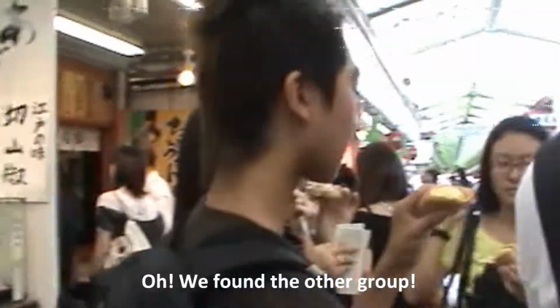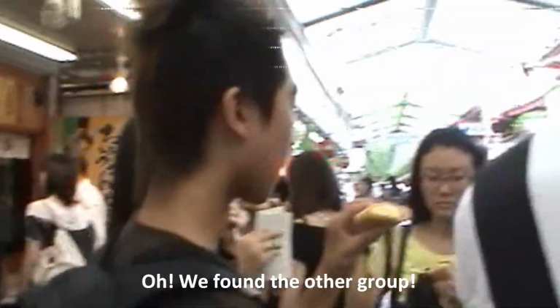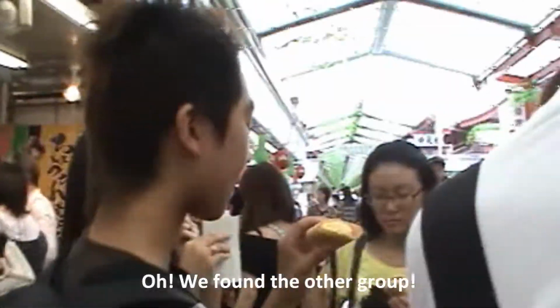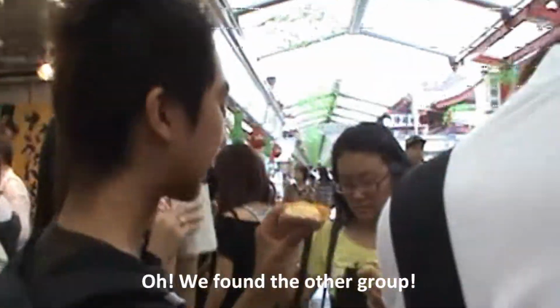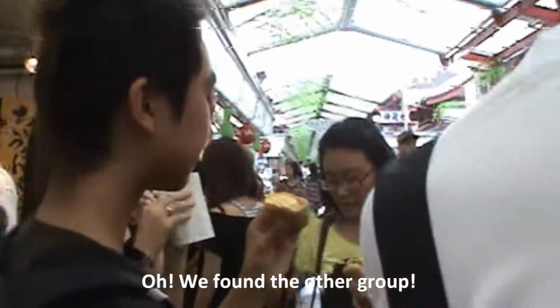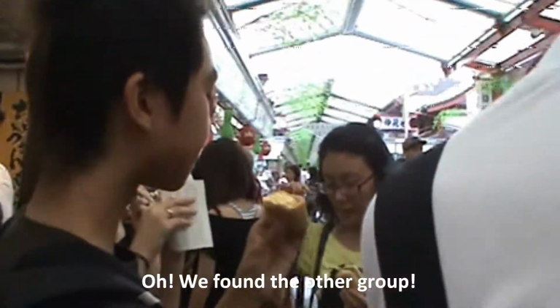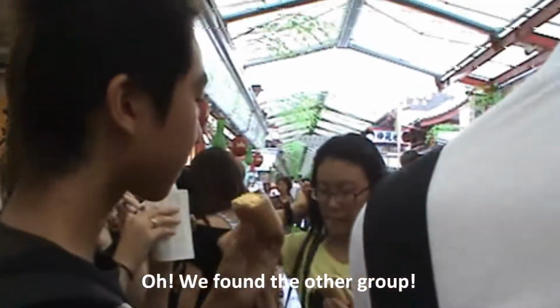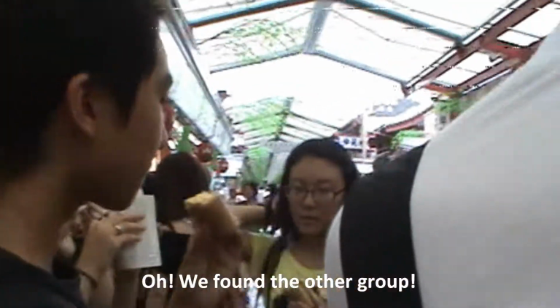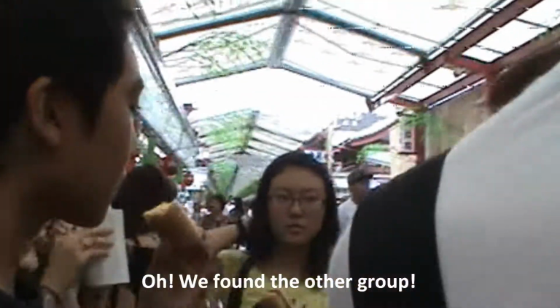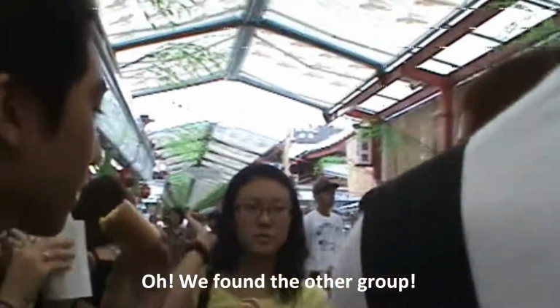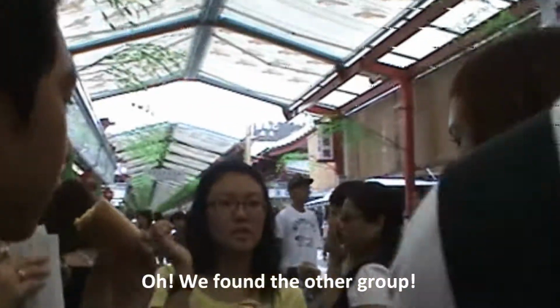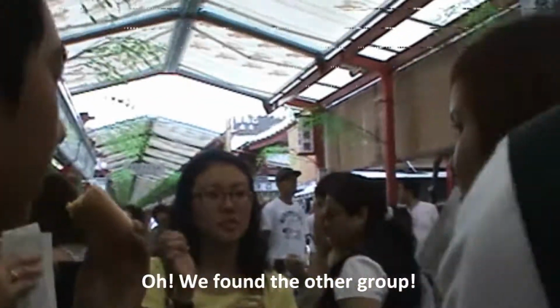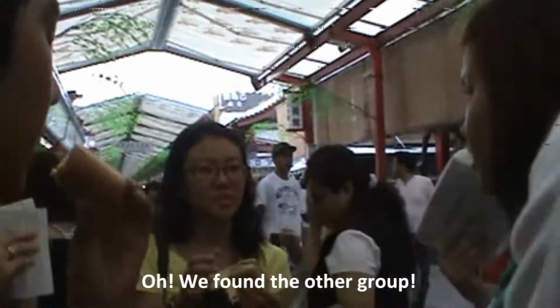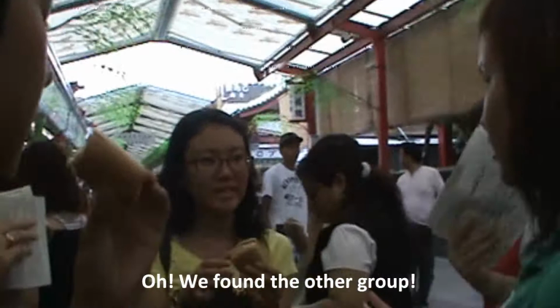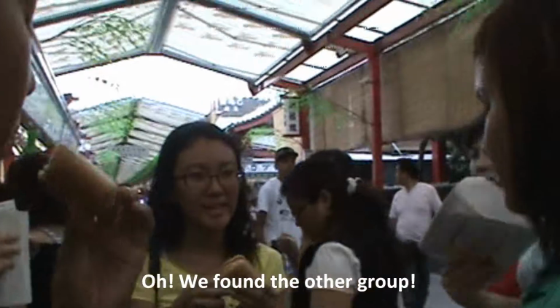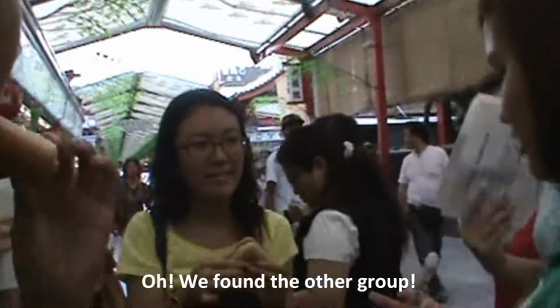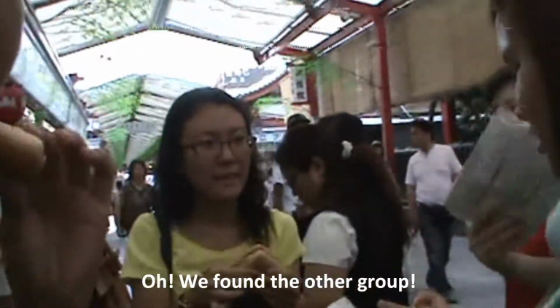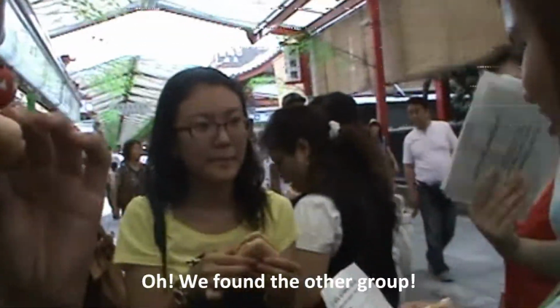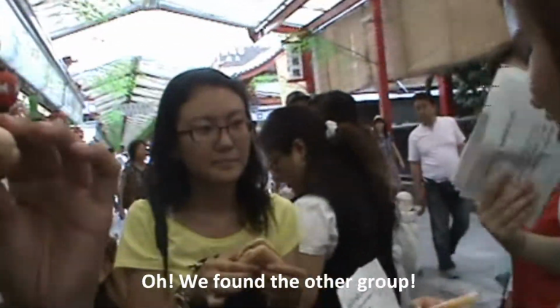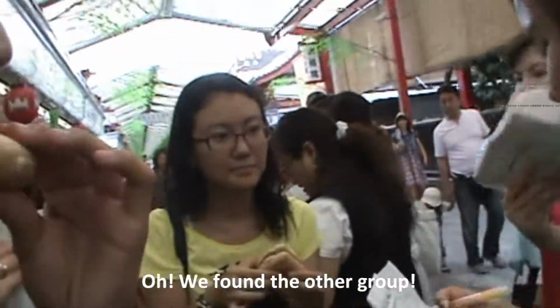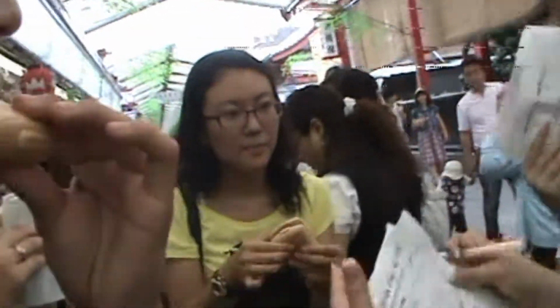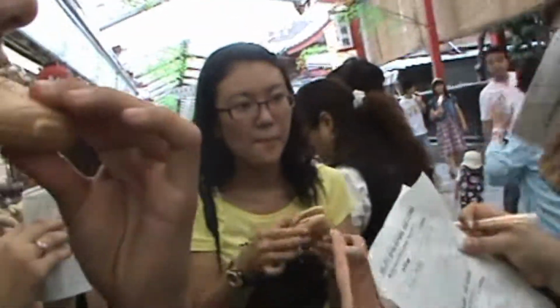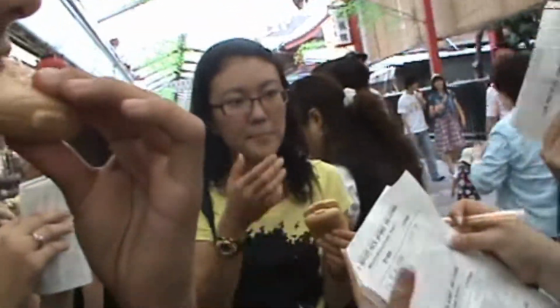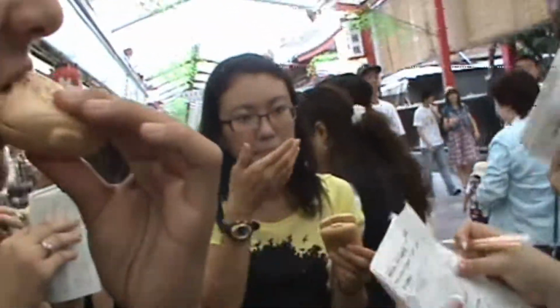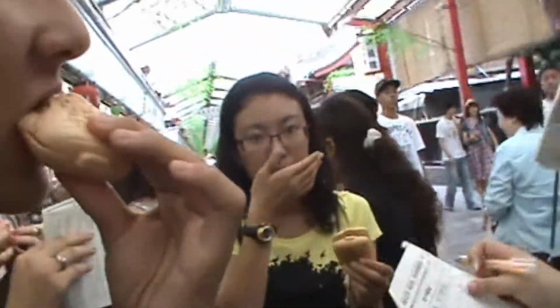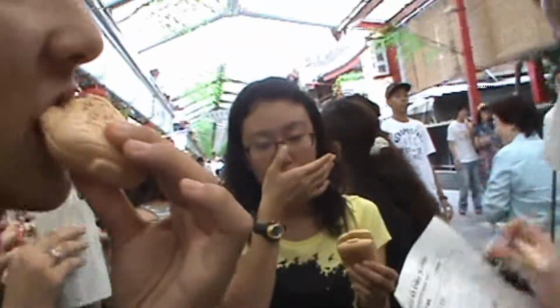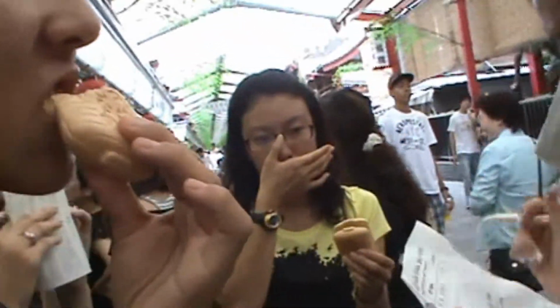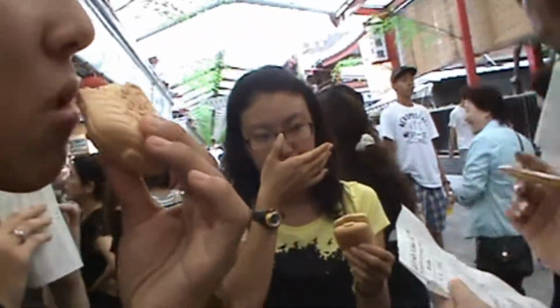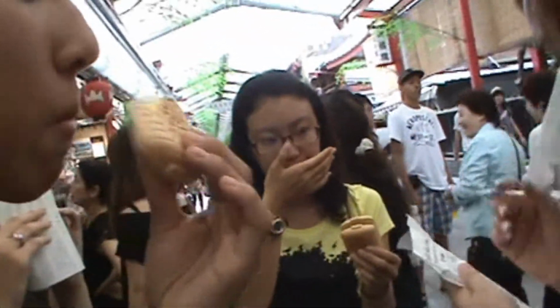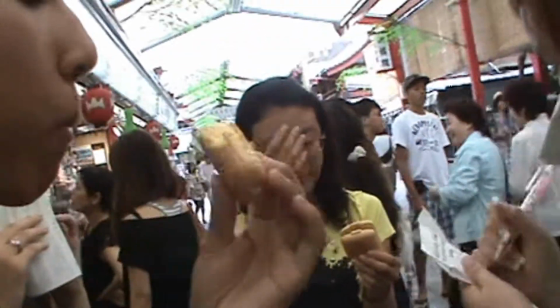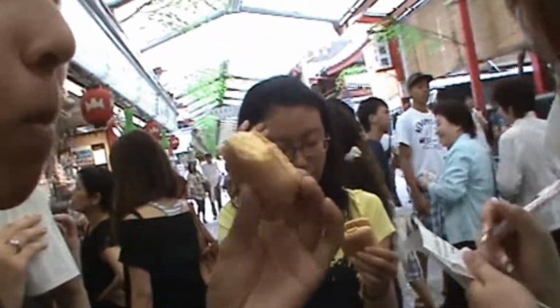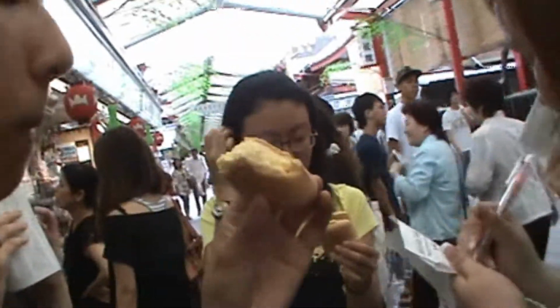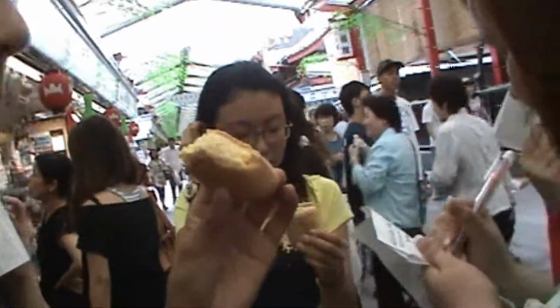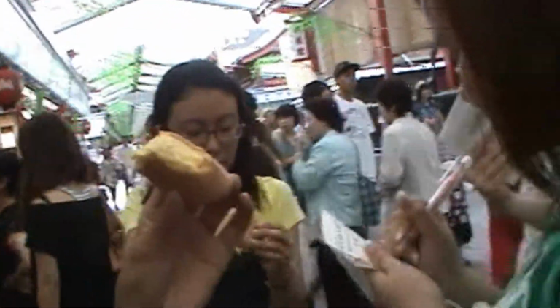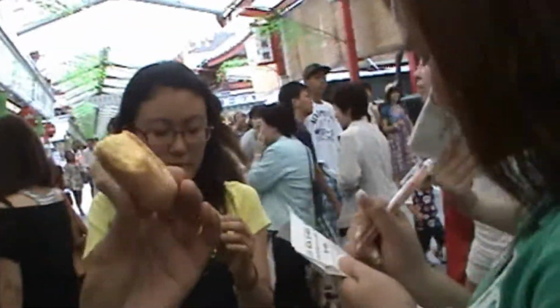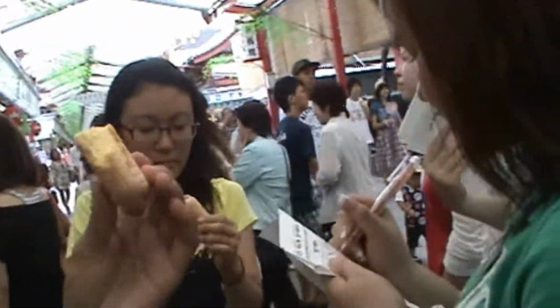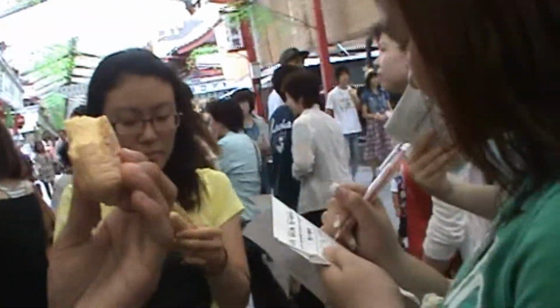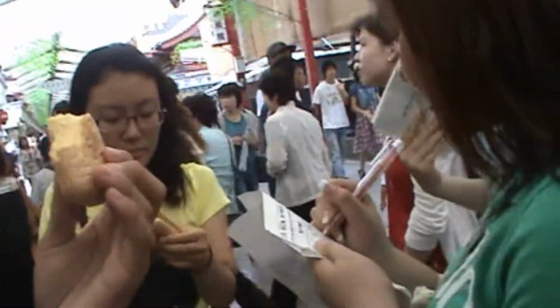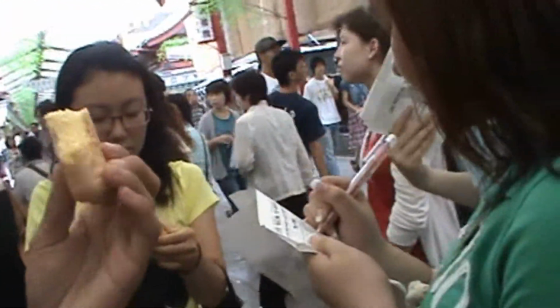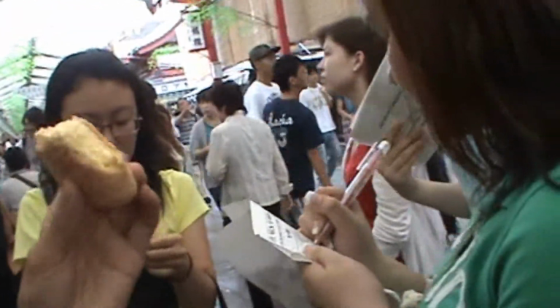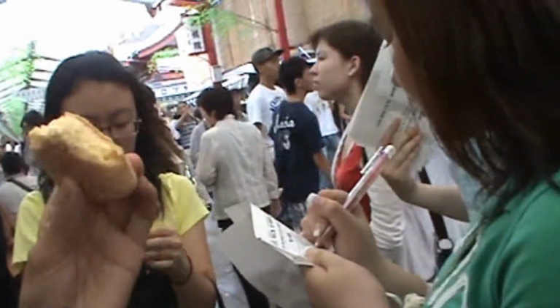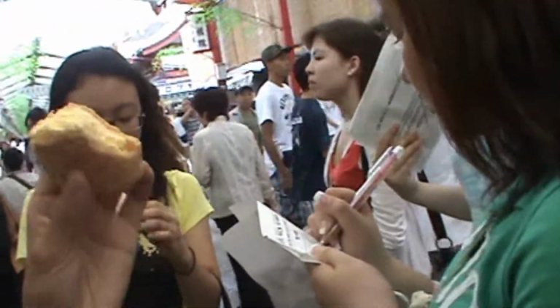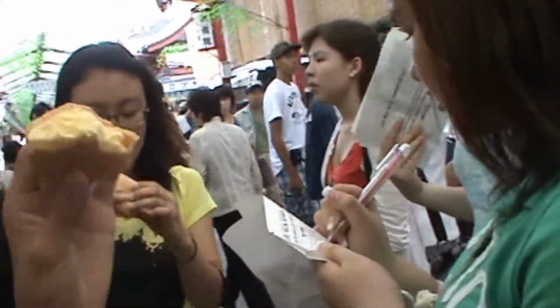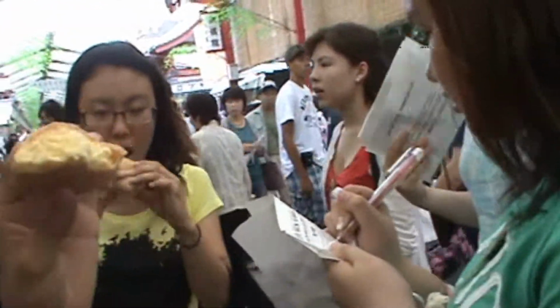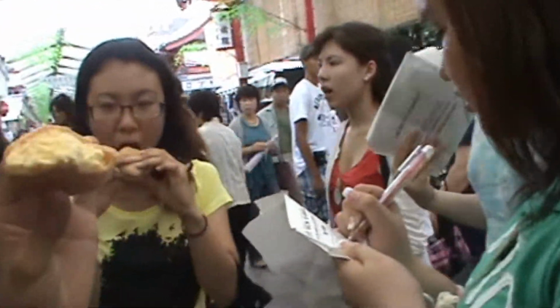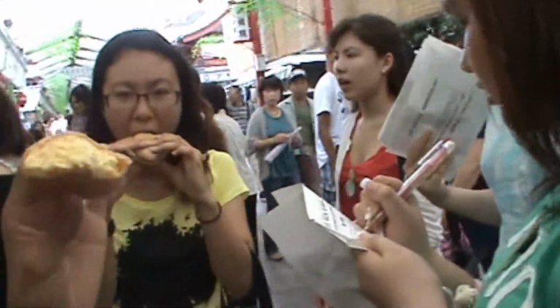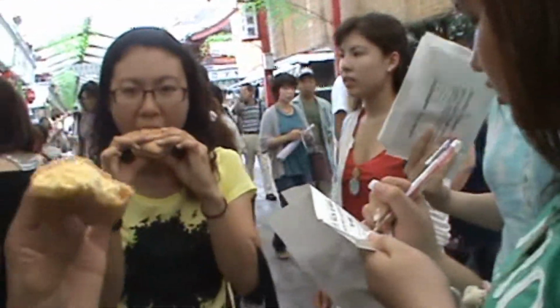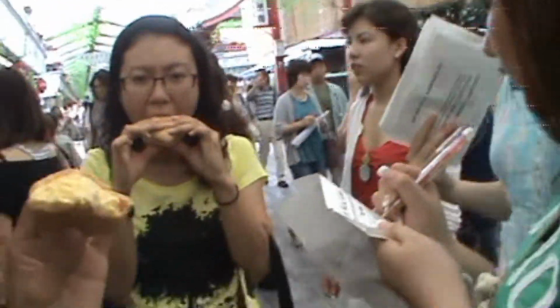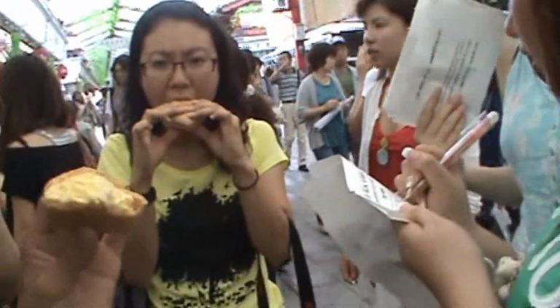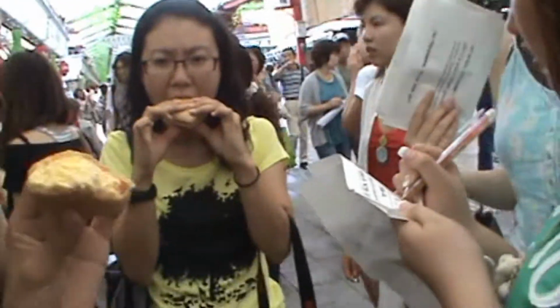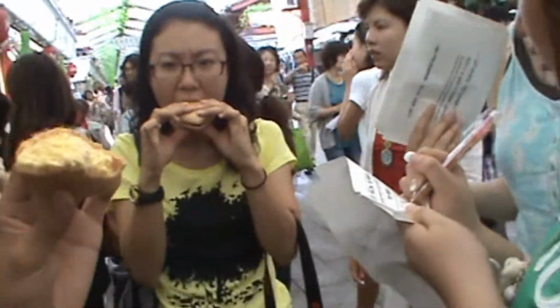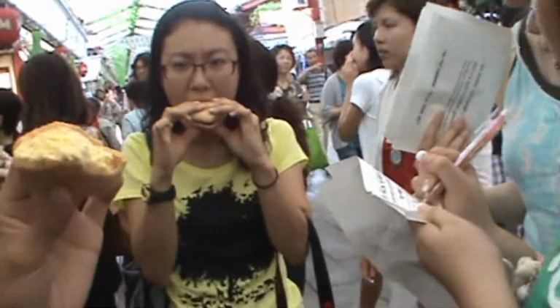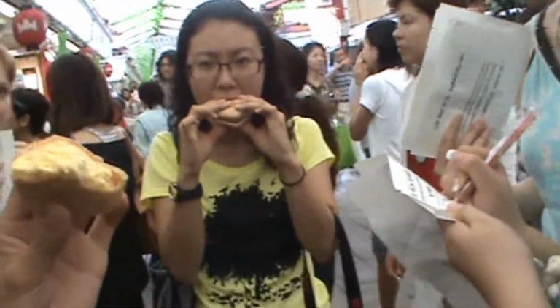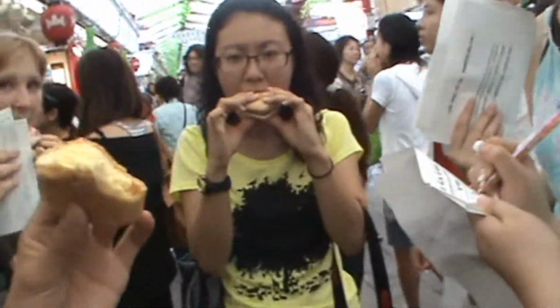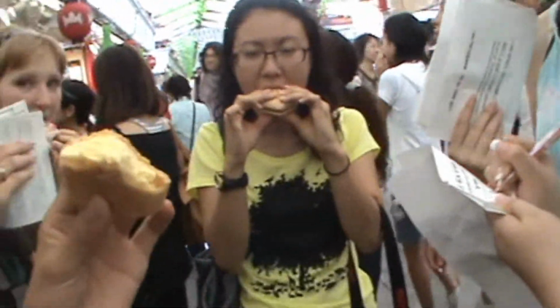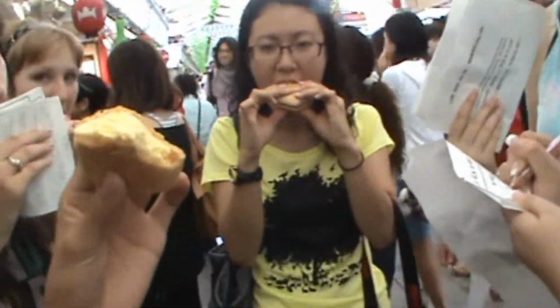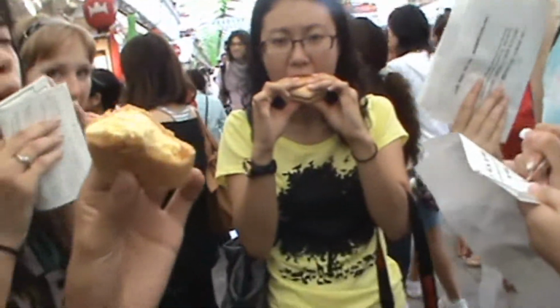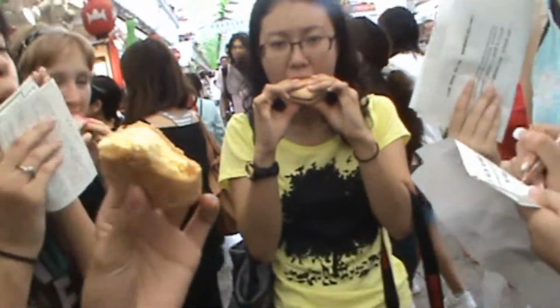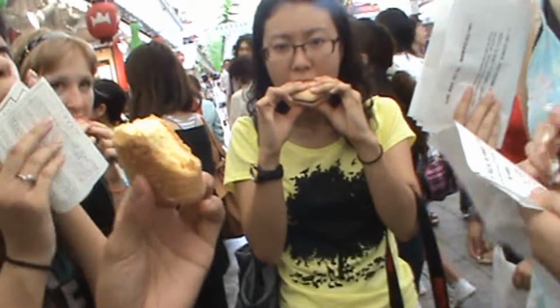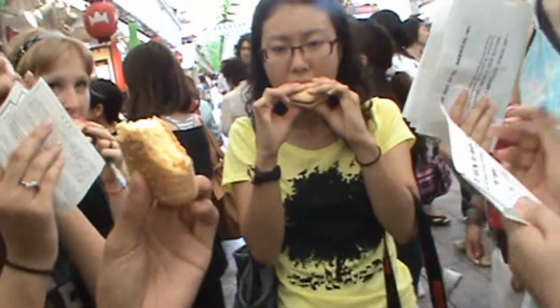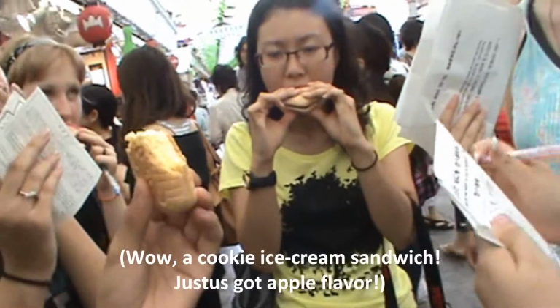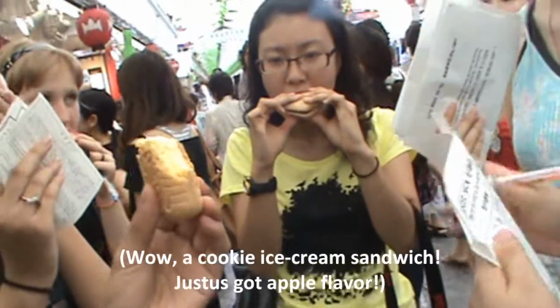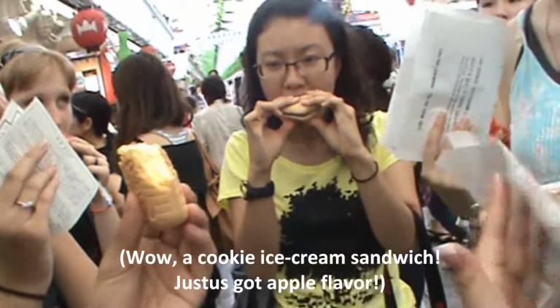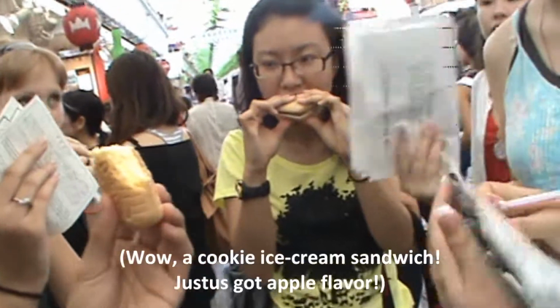We found the other group! Is that custard? Egg? Bingo — ice cream! Oh, ice cream!